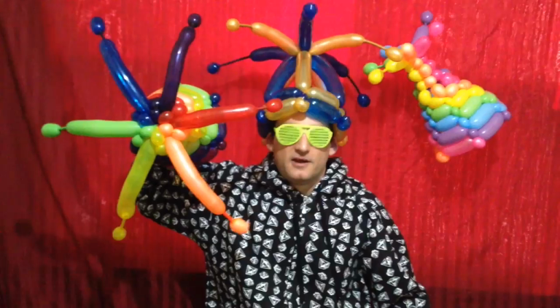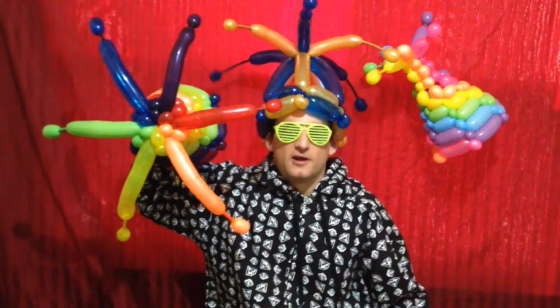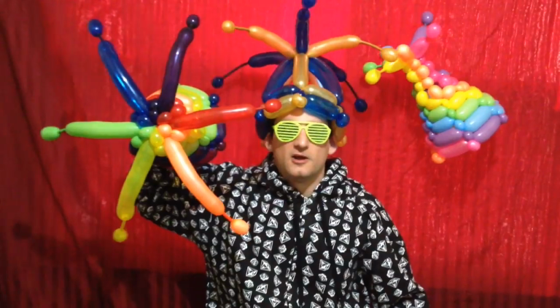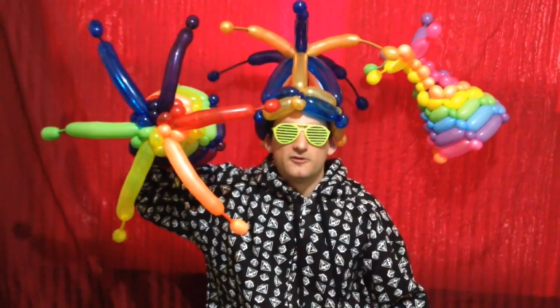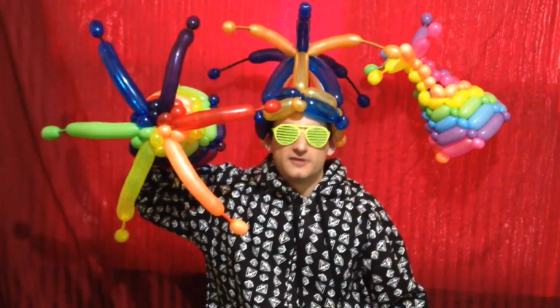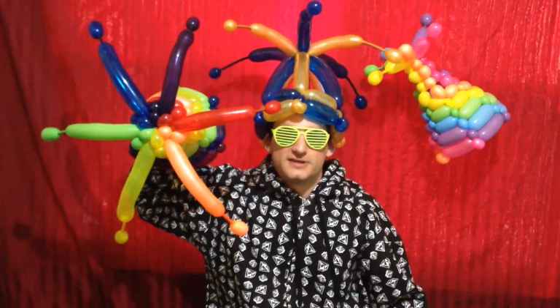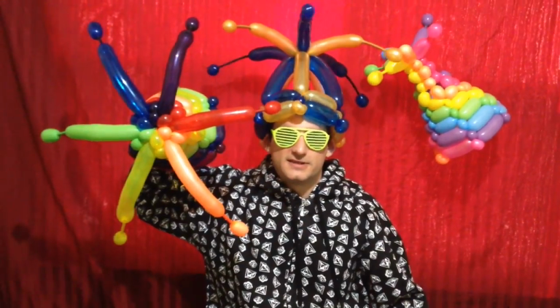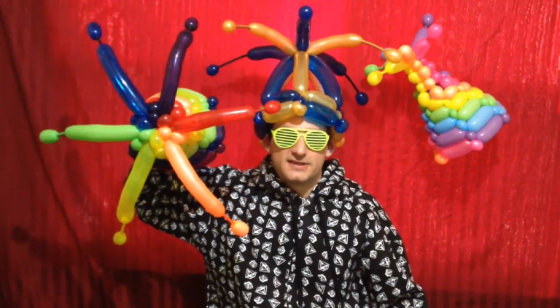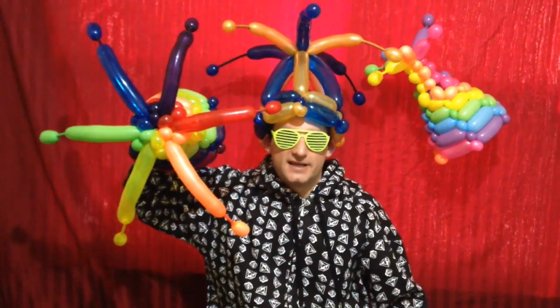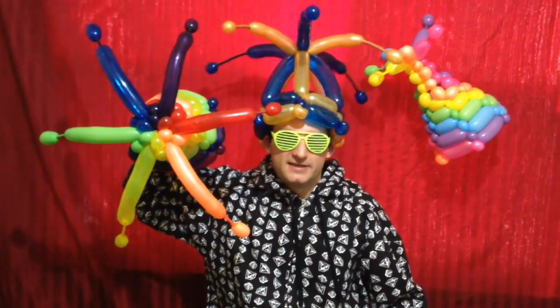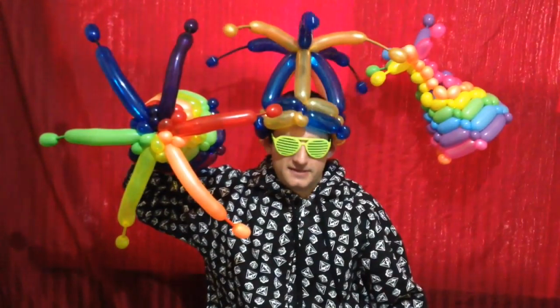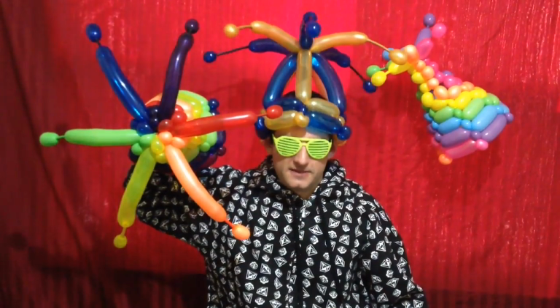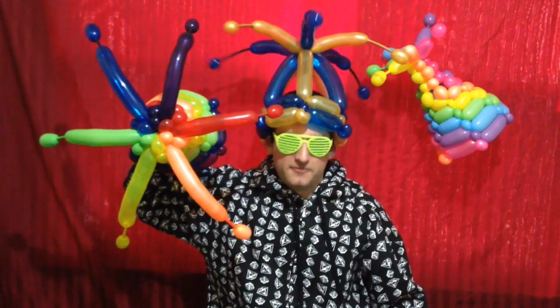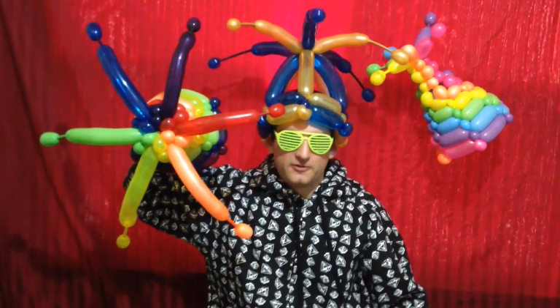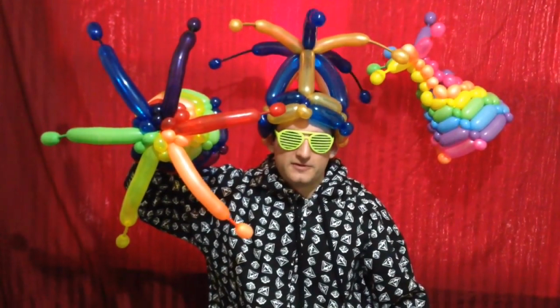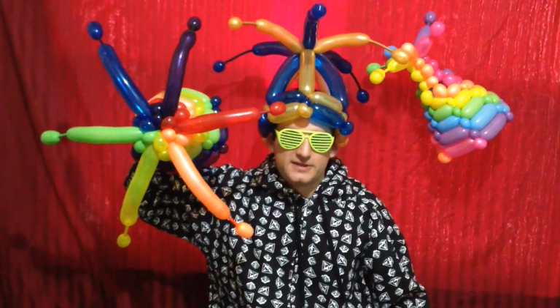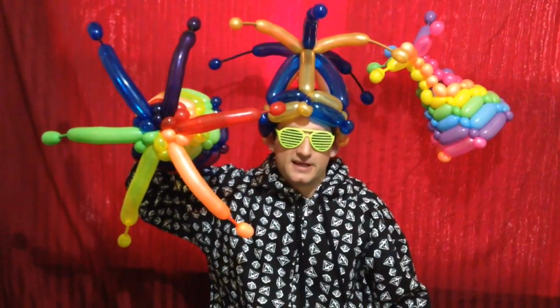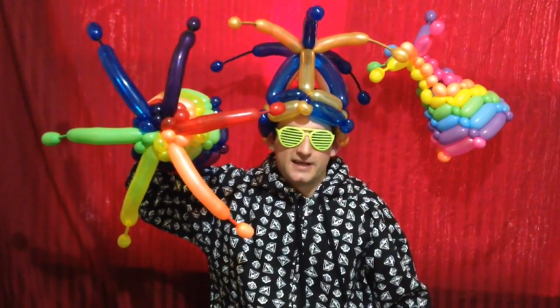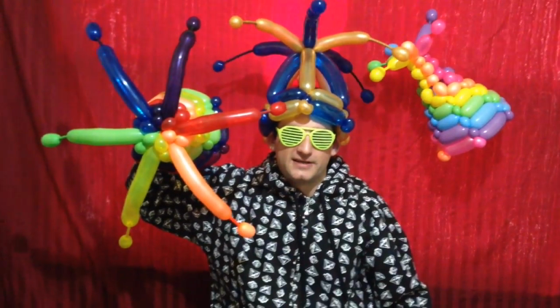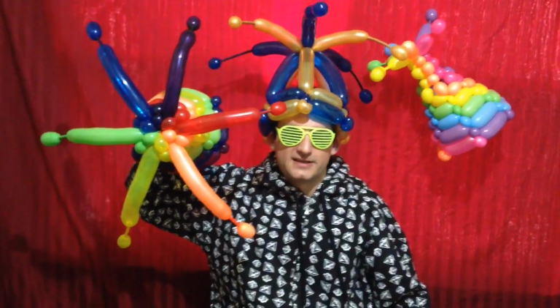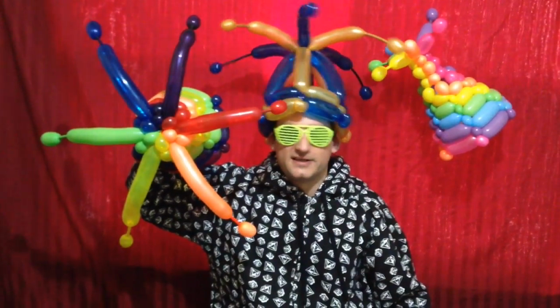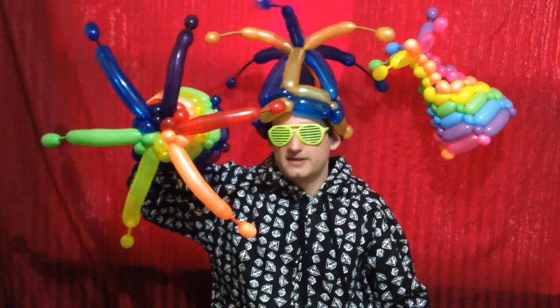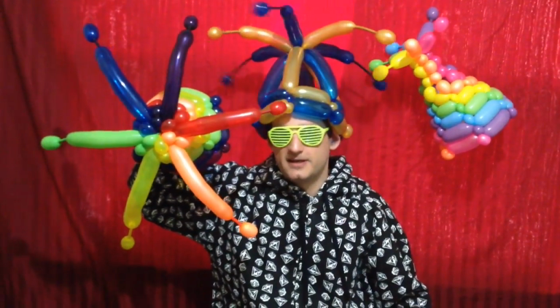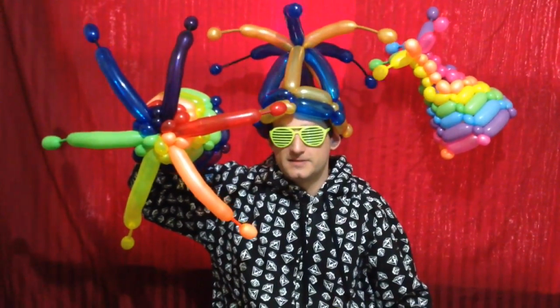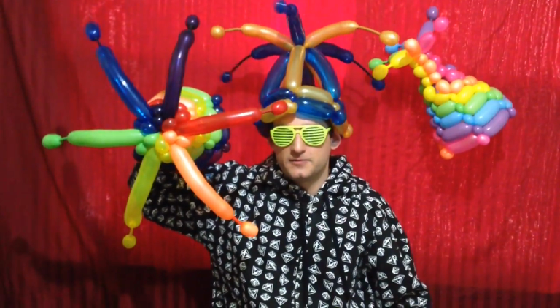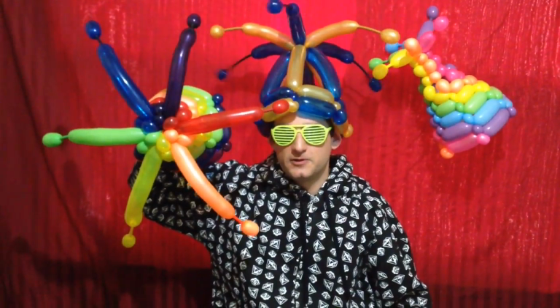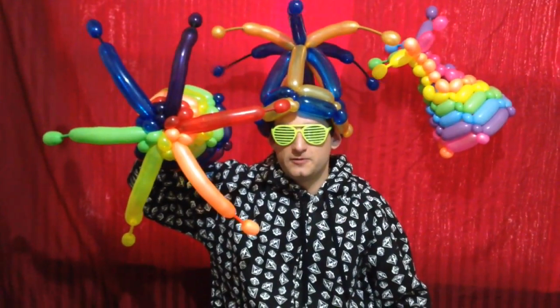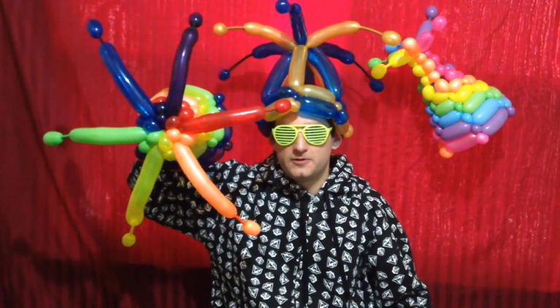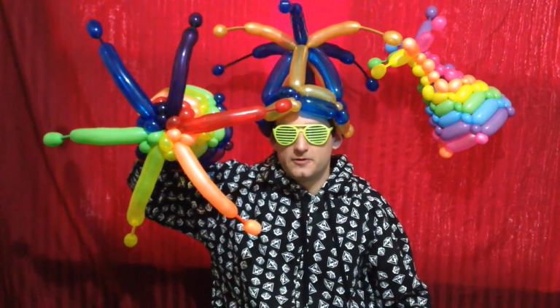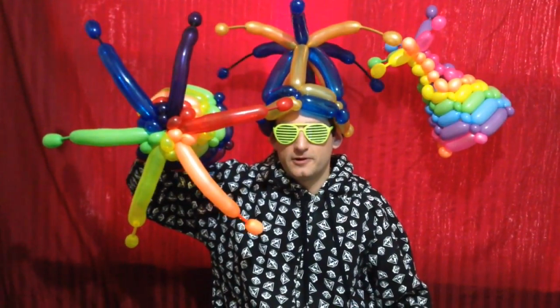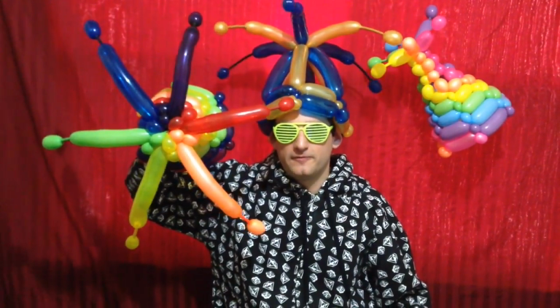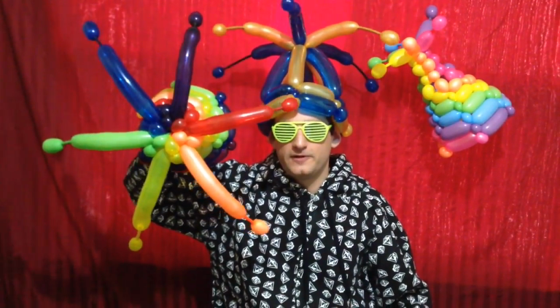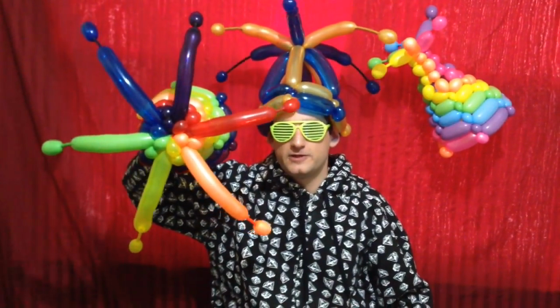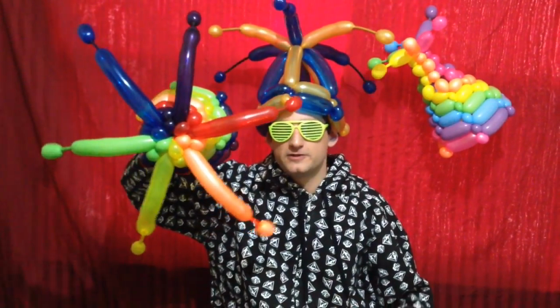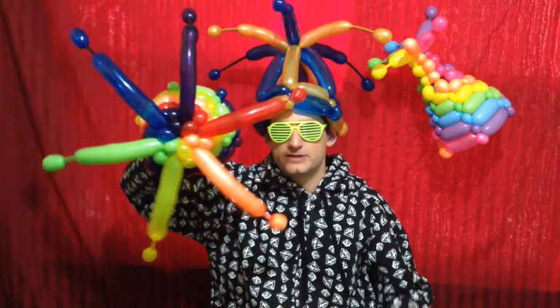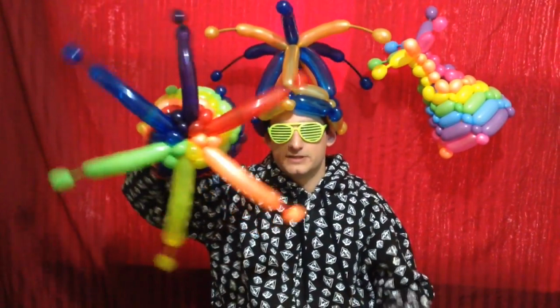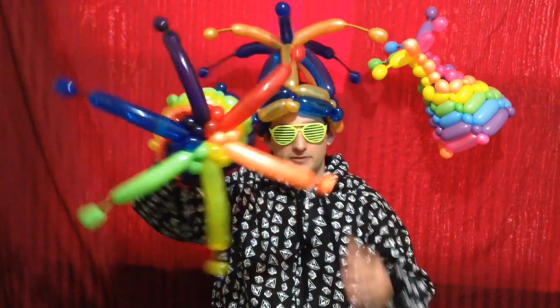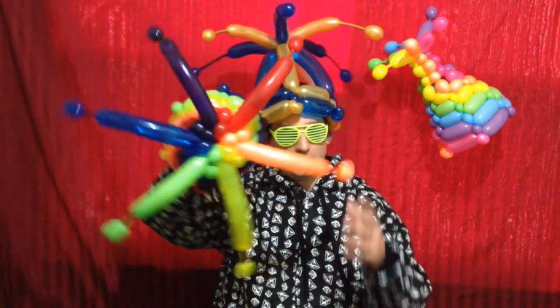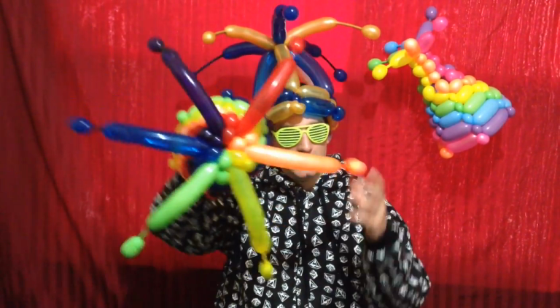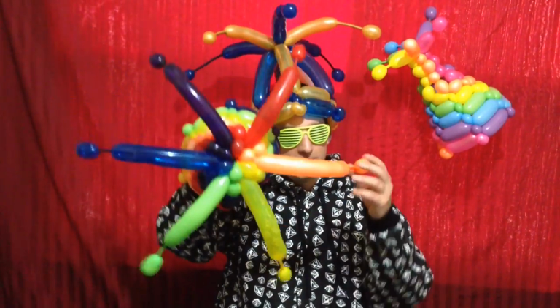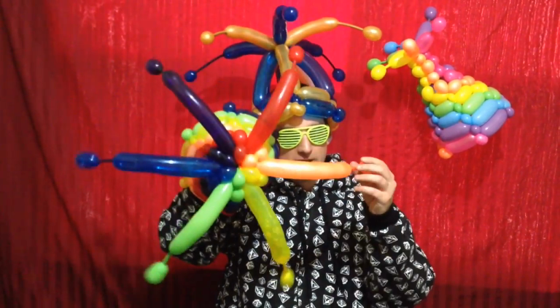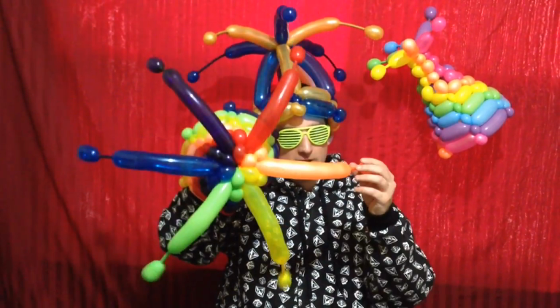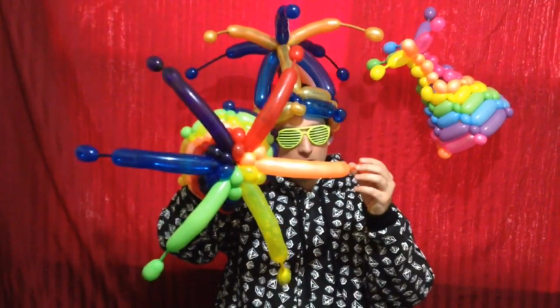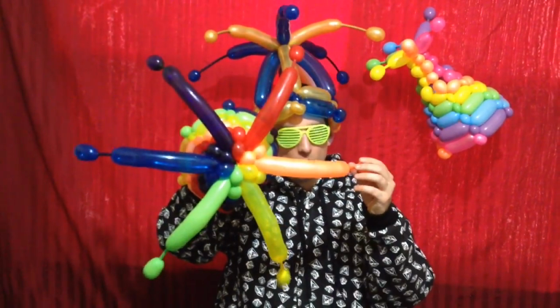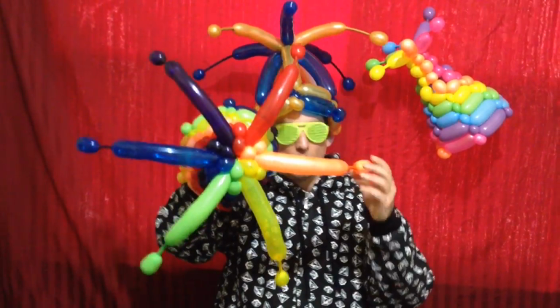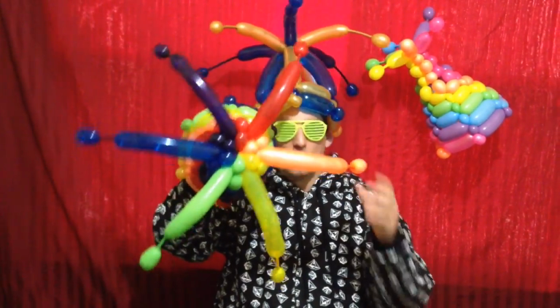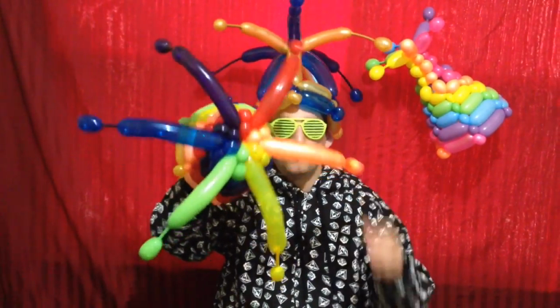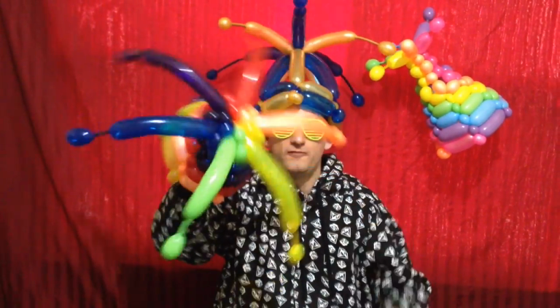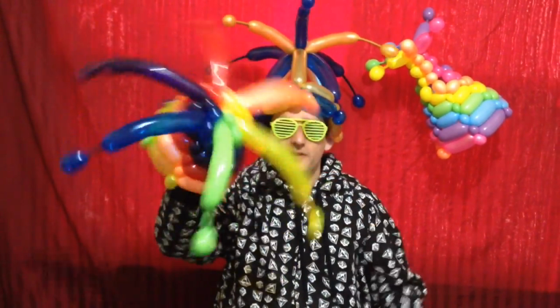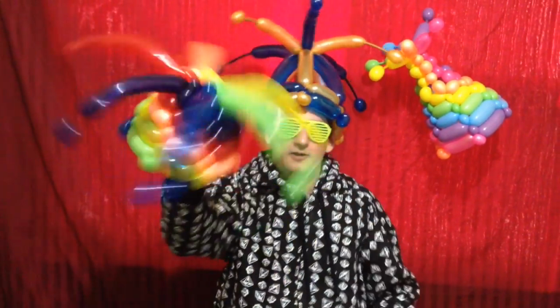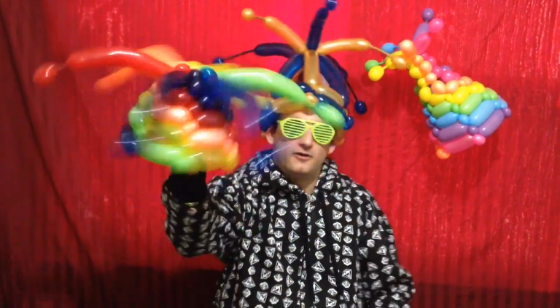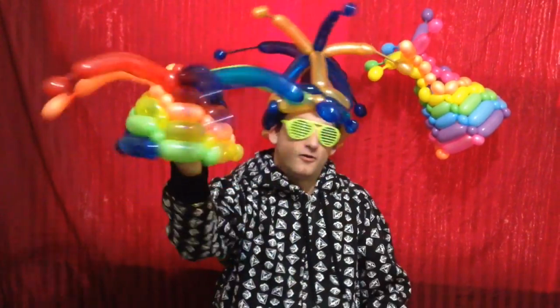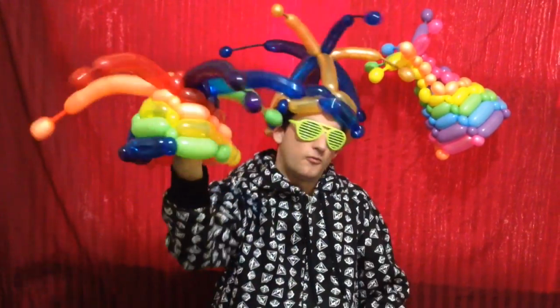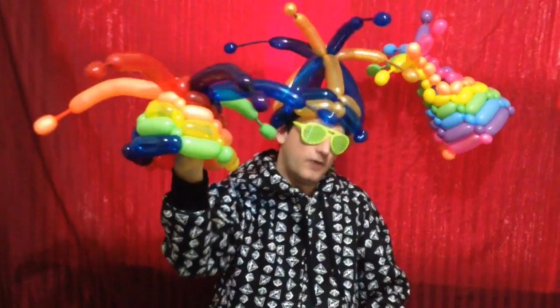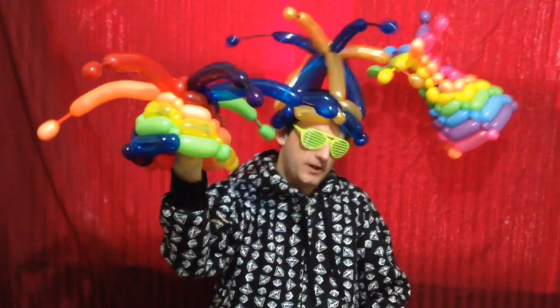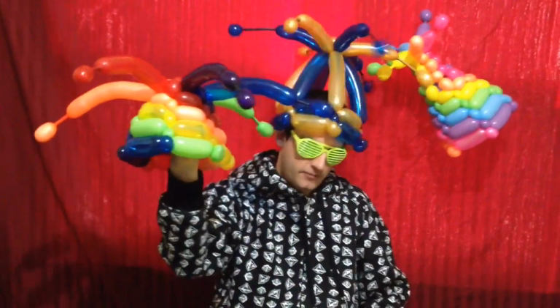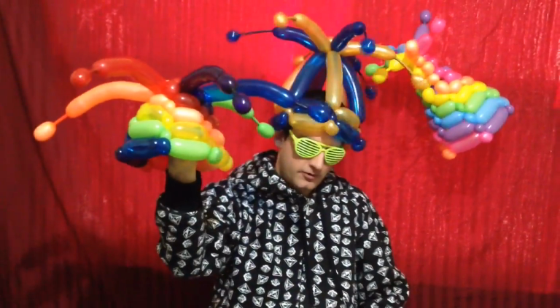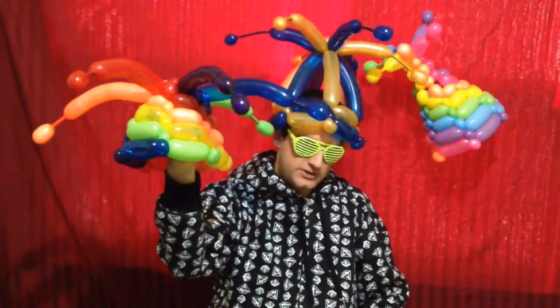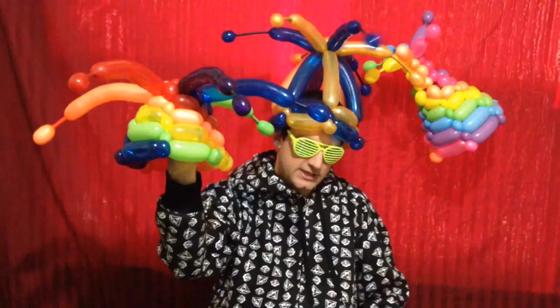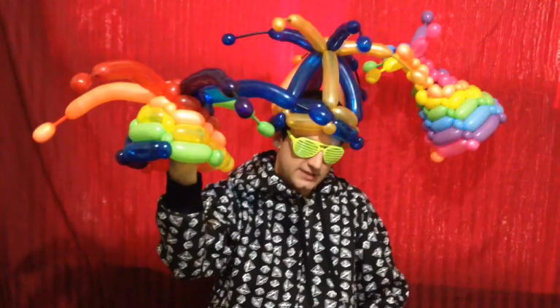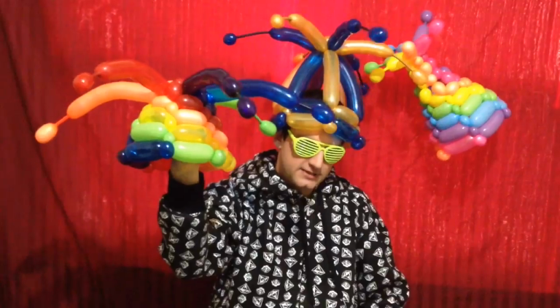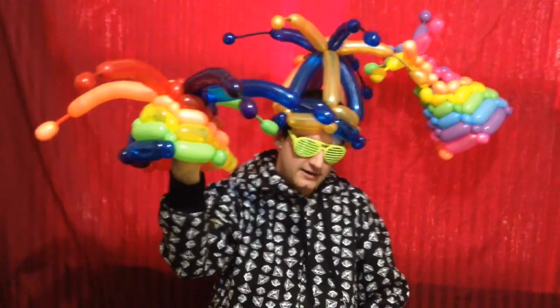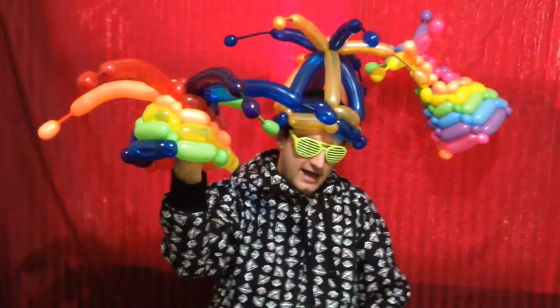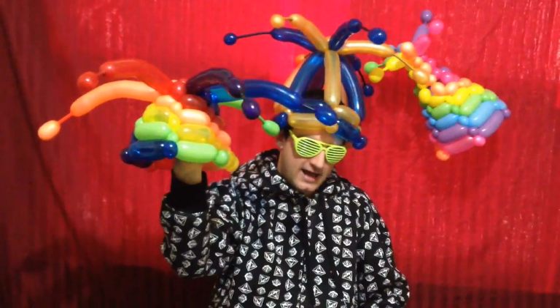Hello, this is Sage, the Balloon Sage, and today's balloon tutorial features this unique woven rainbow jester hat.